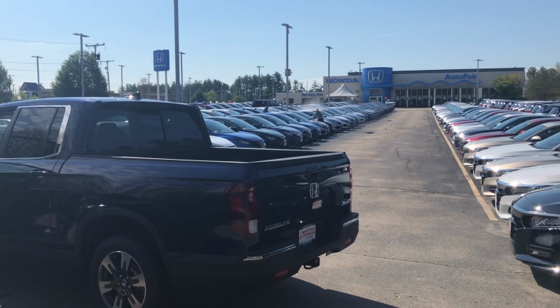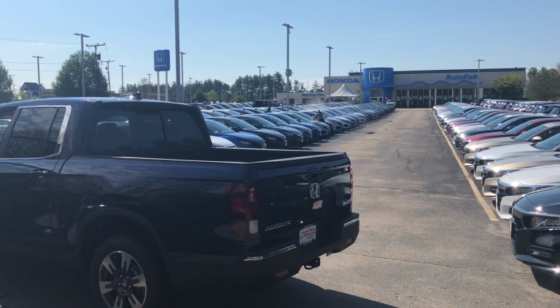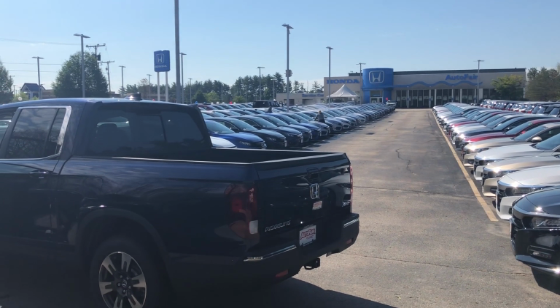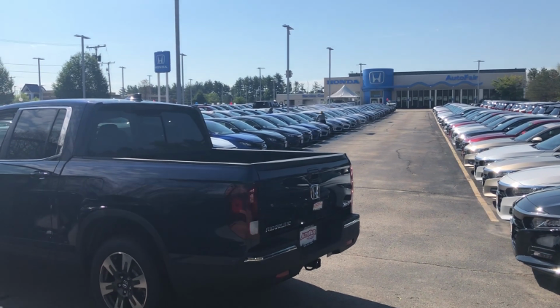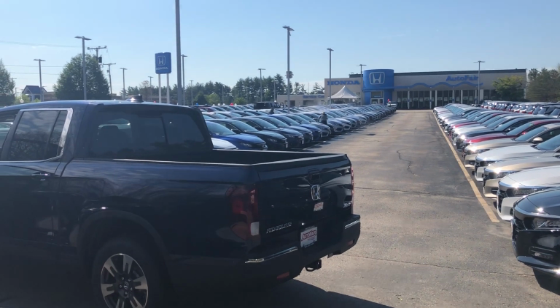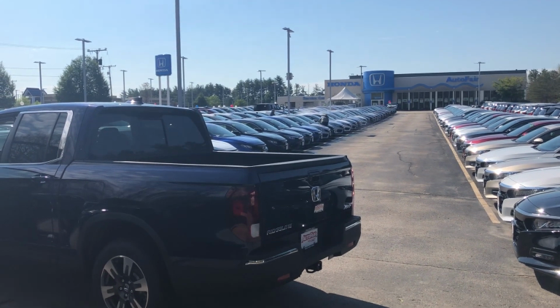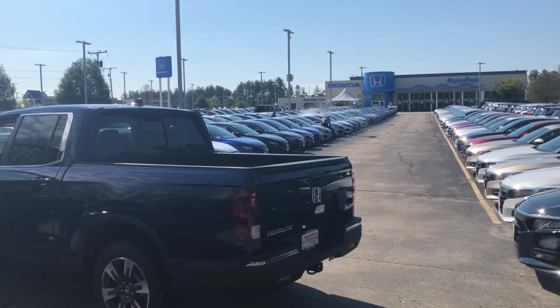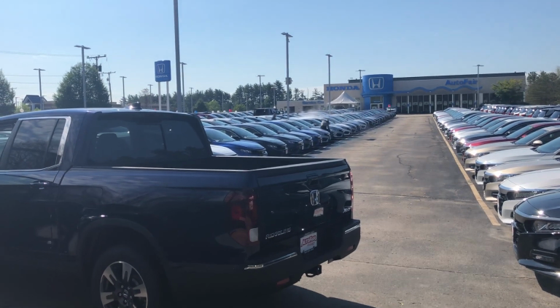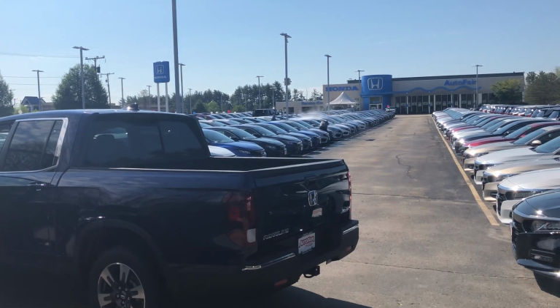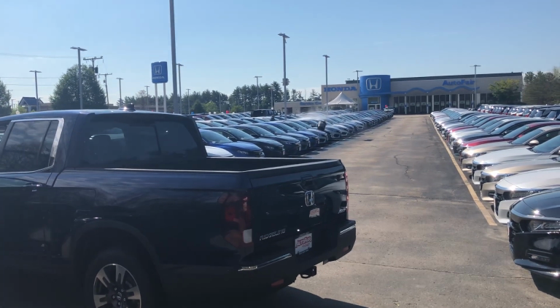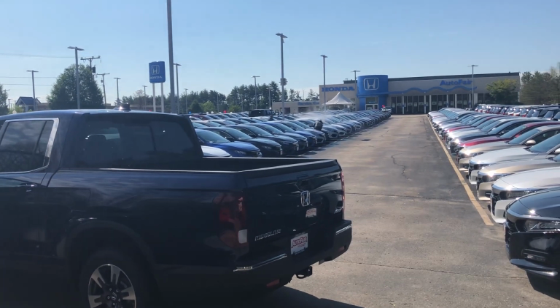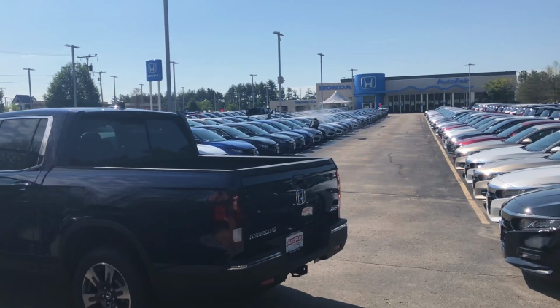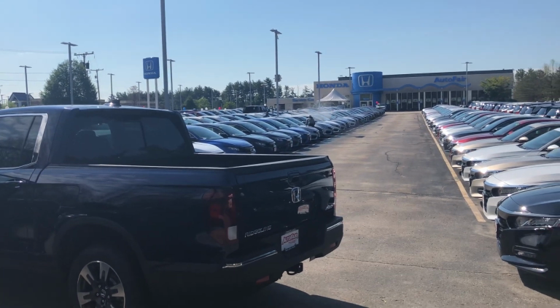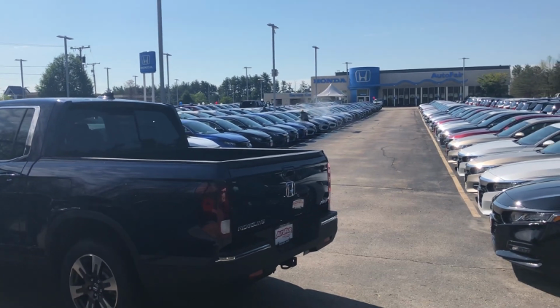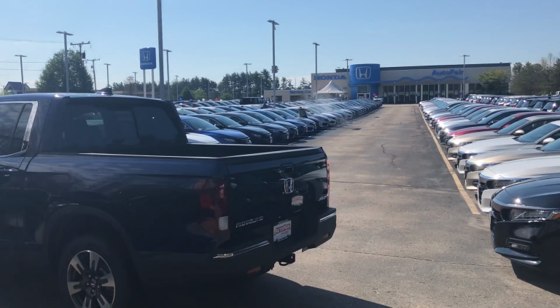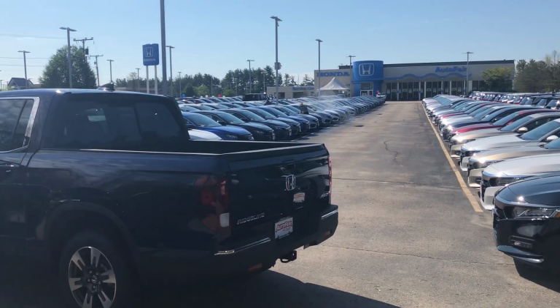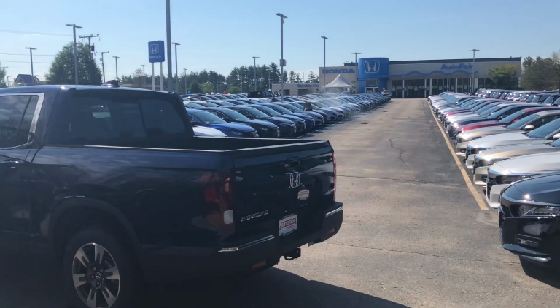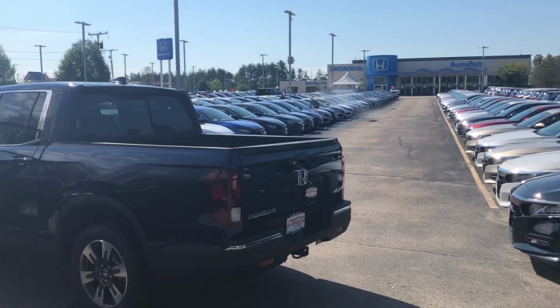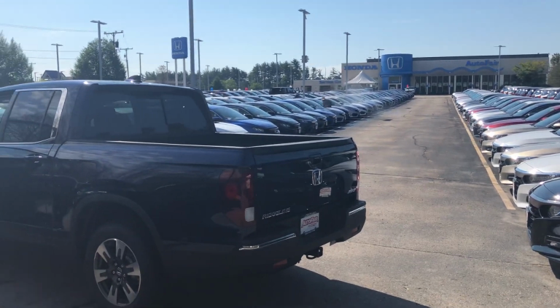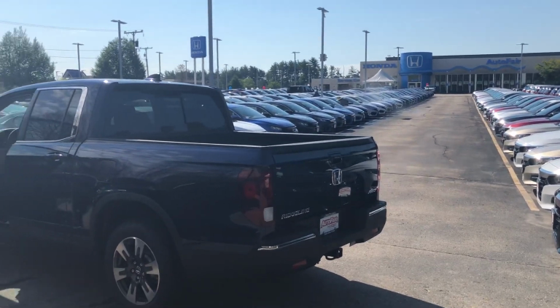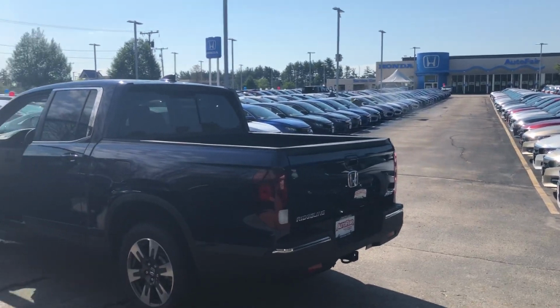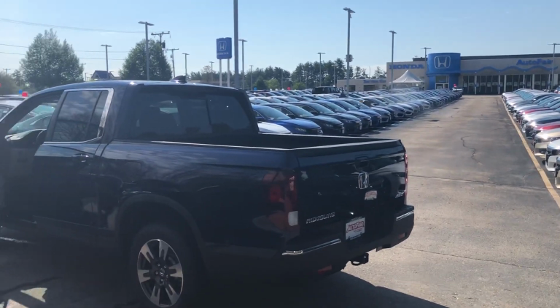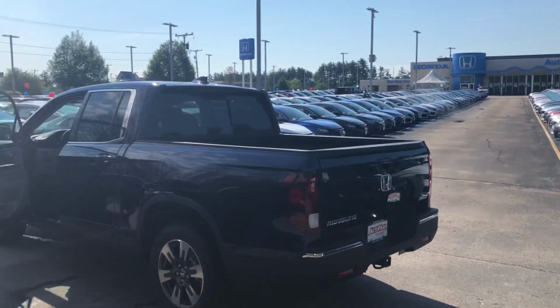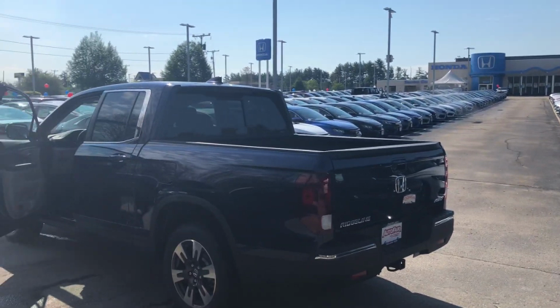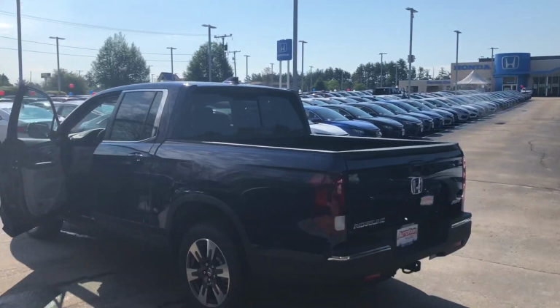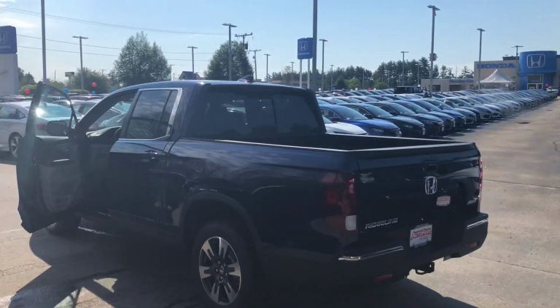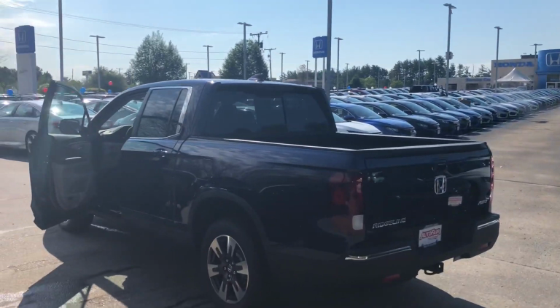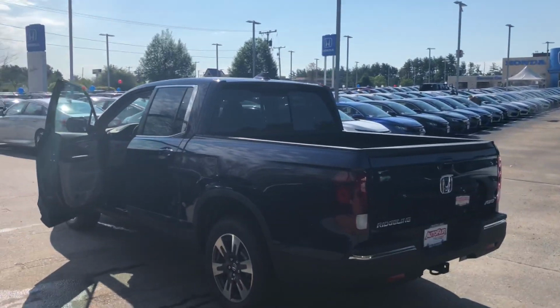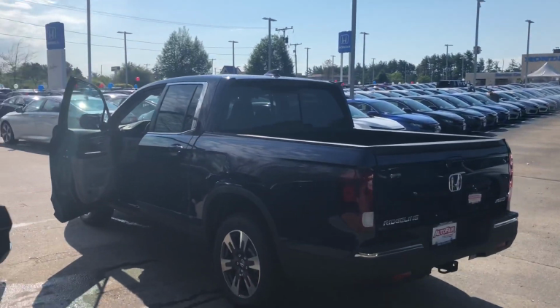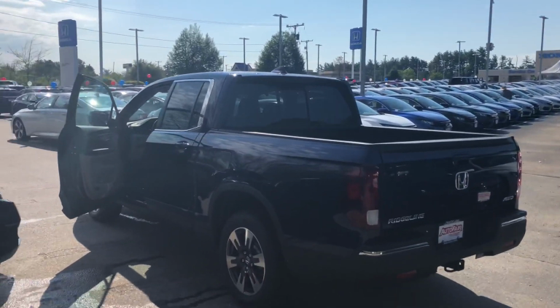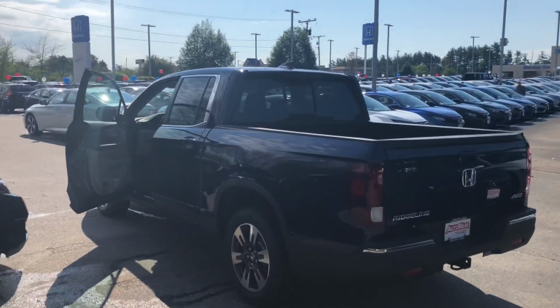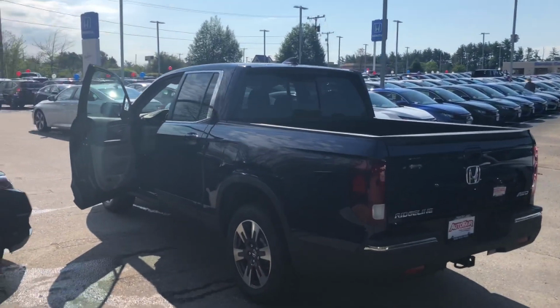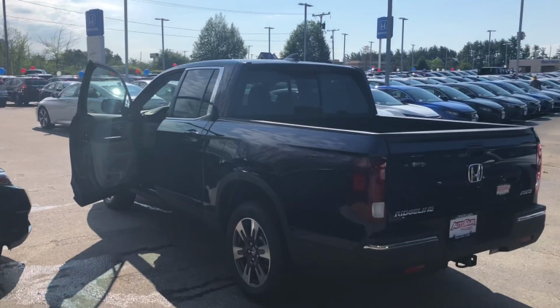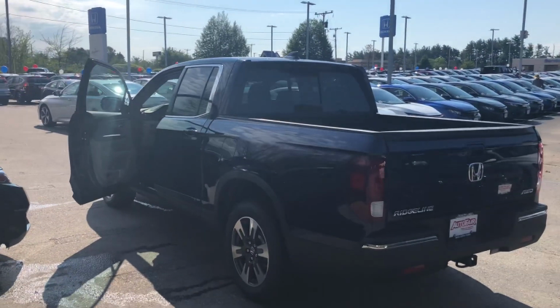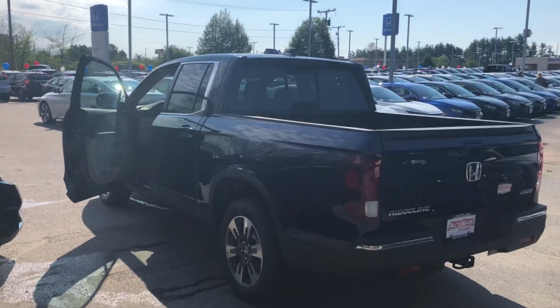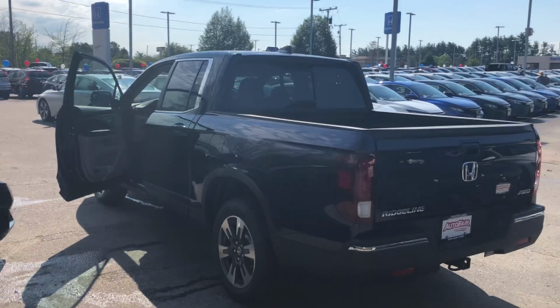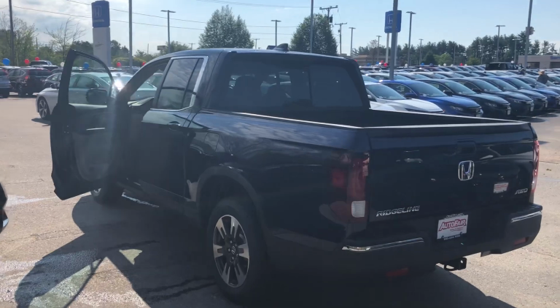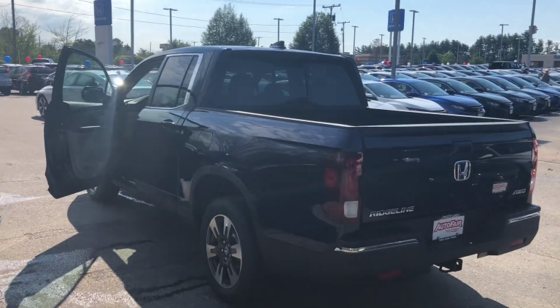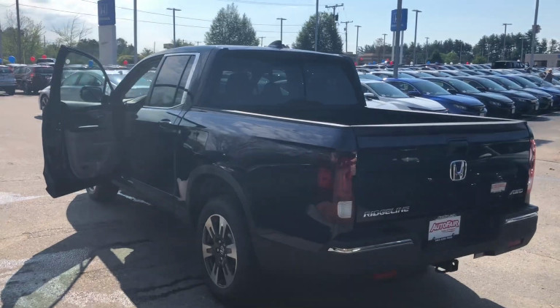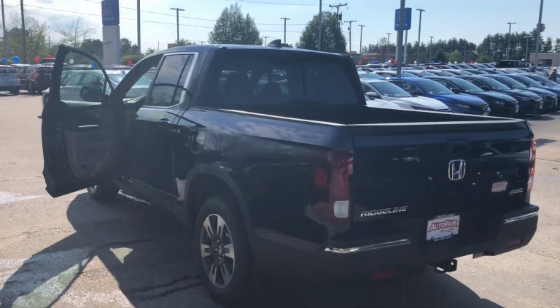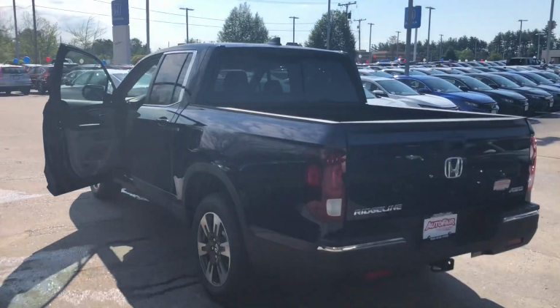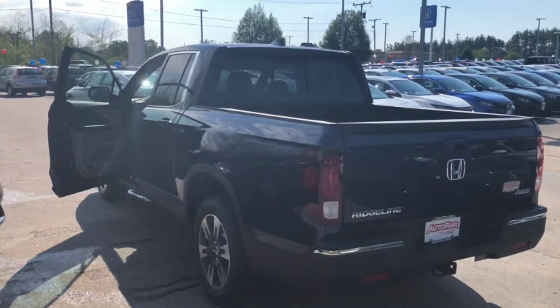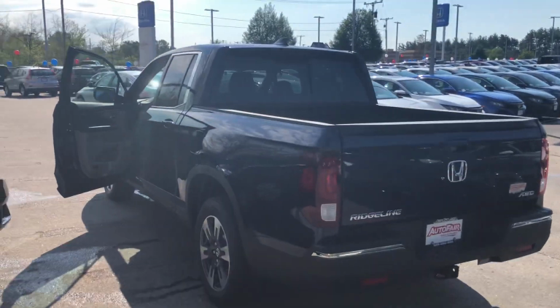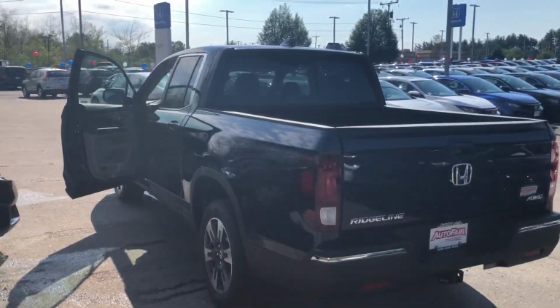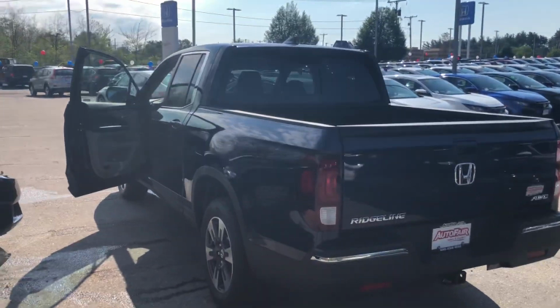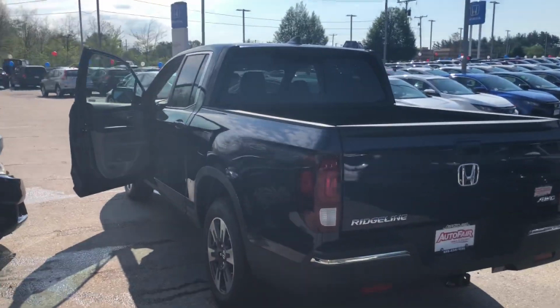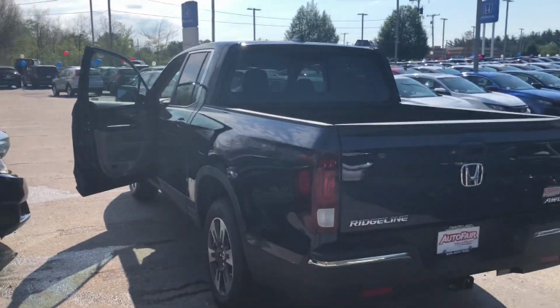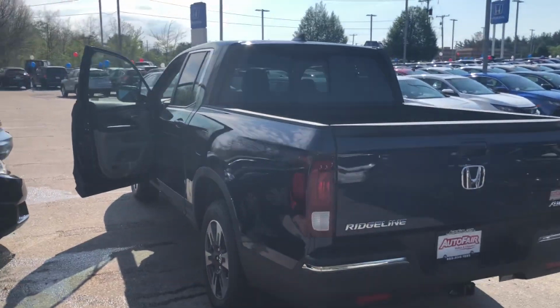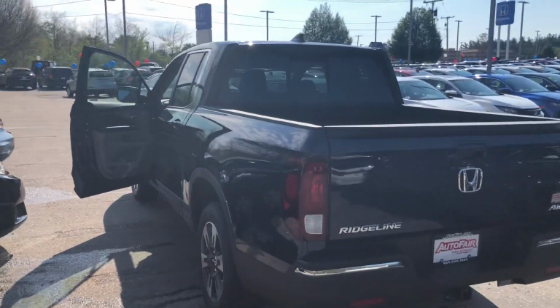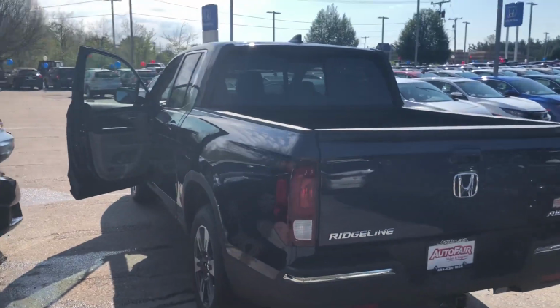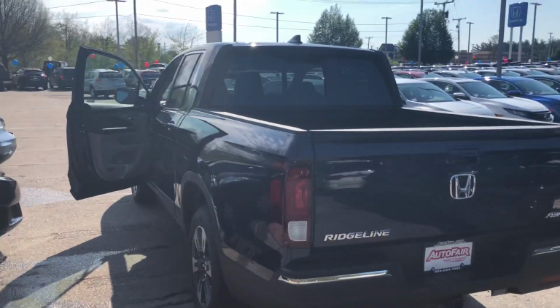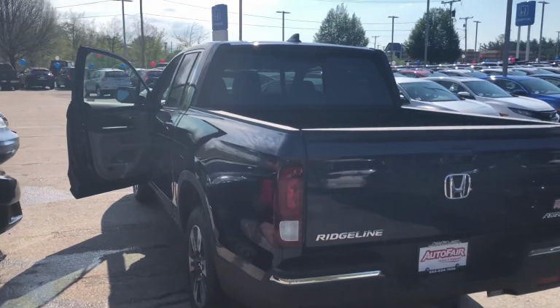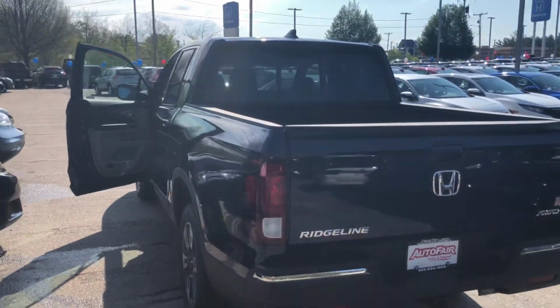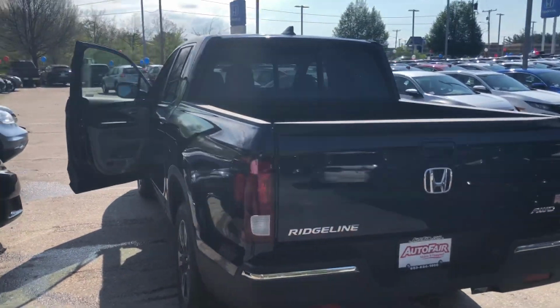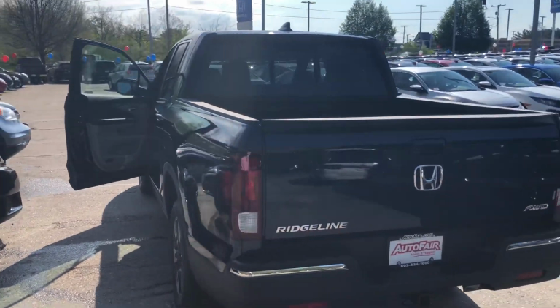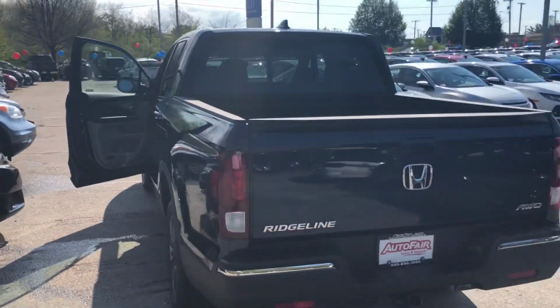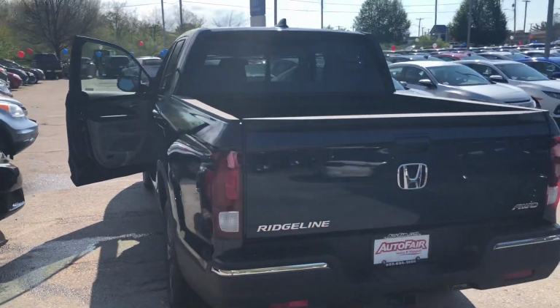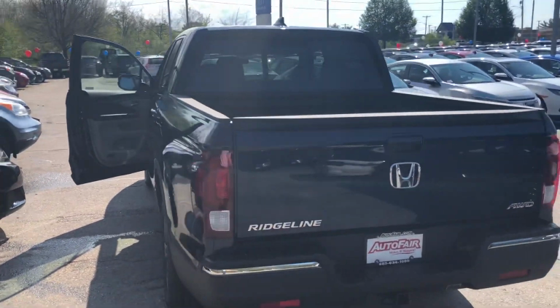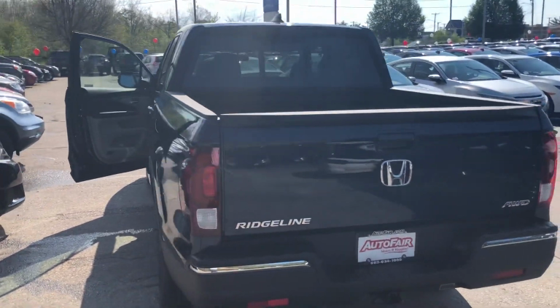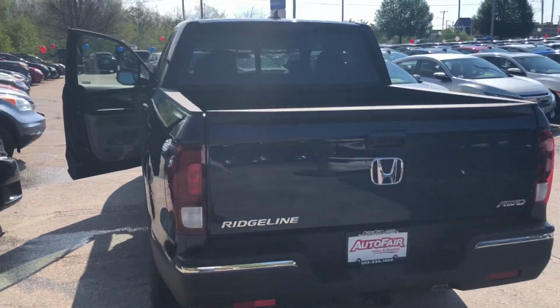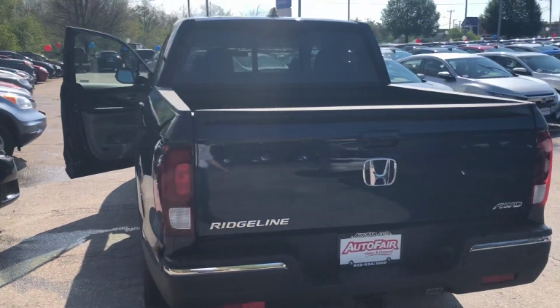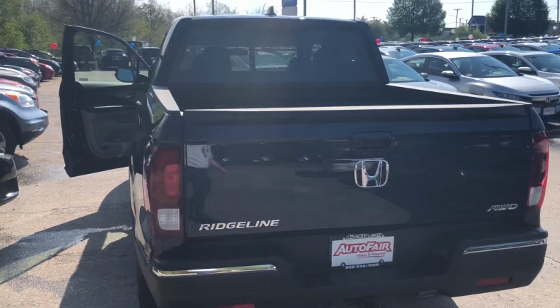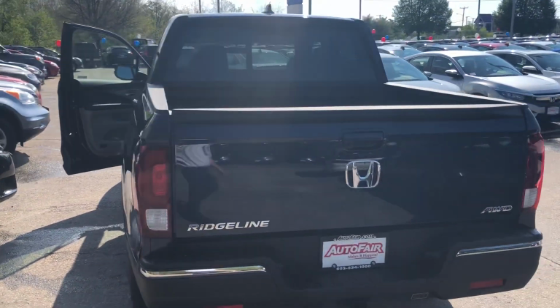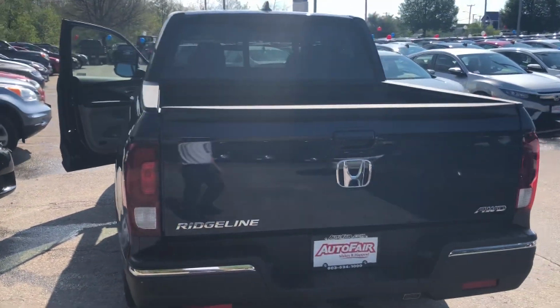Hello Cory, Nick Luce here from AutoFair Honda. I want to get you a quick video on the 2019 Honda Ridgeline RTL model.